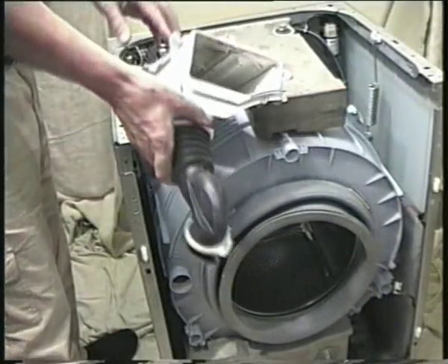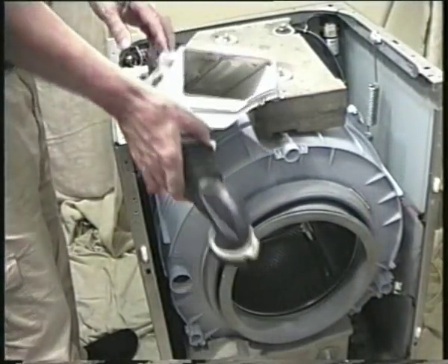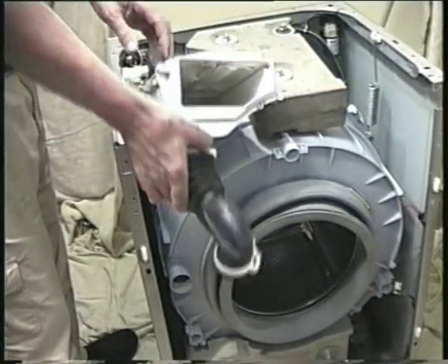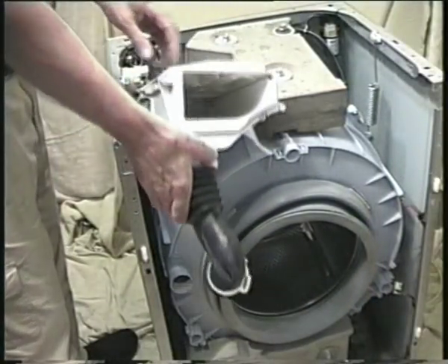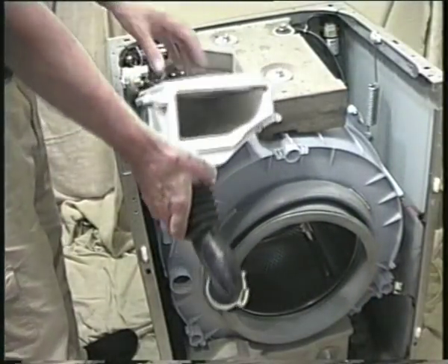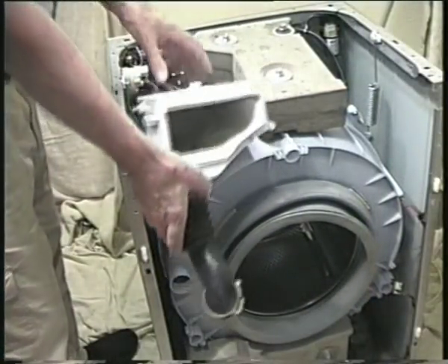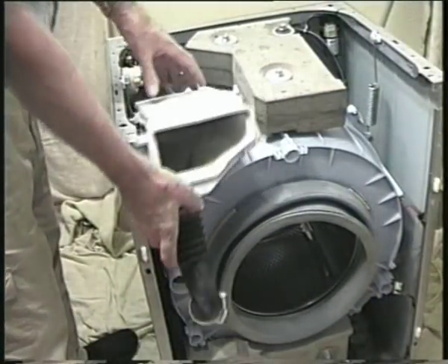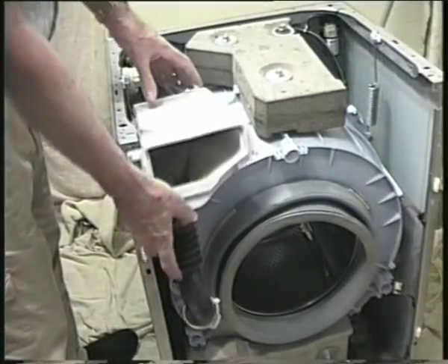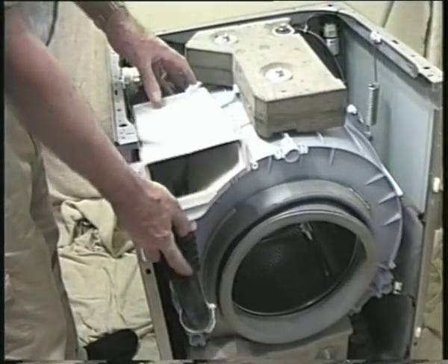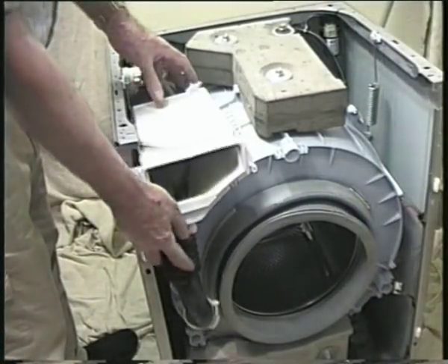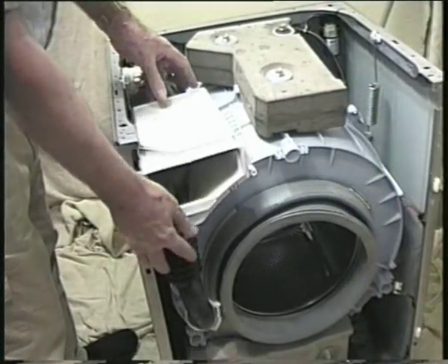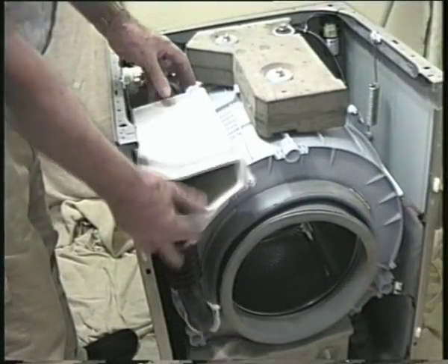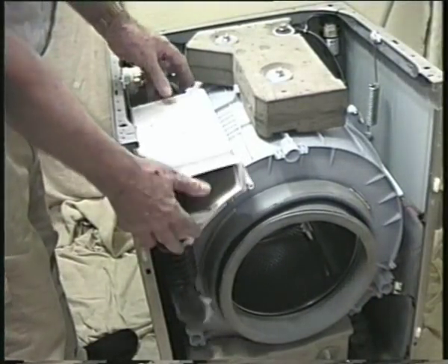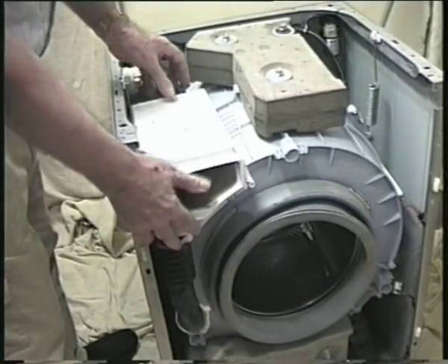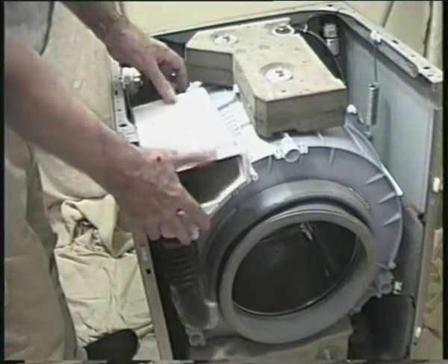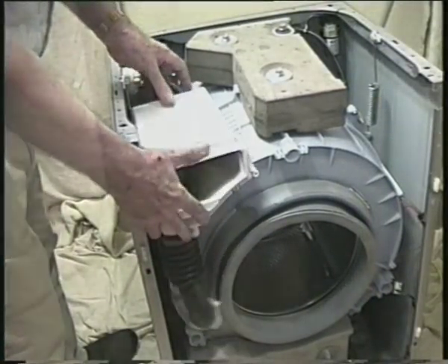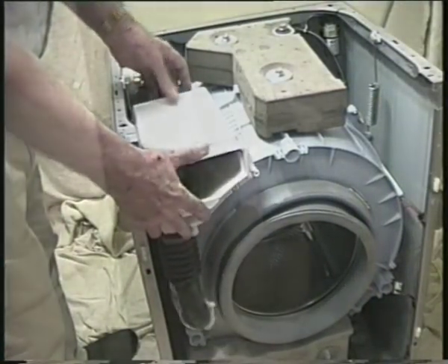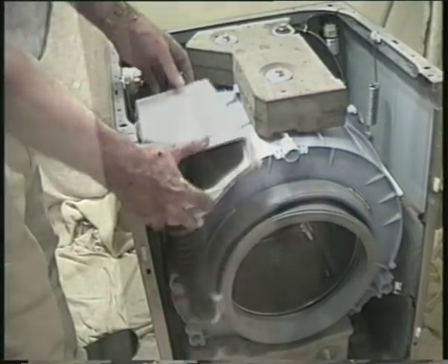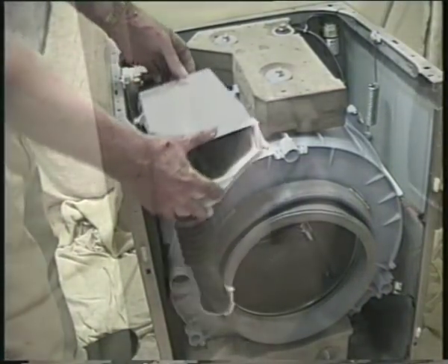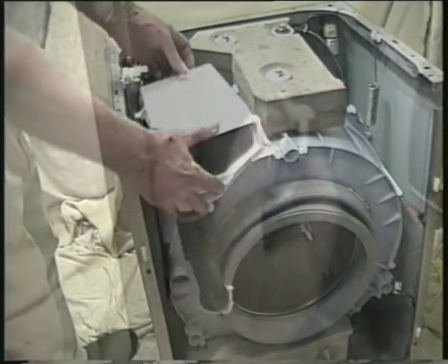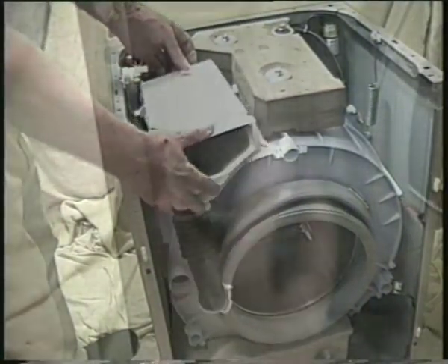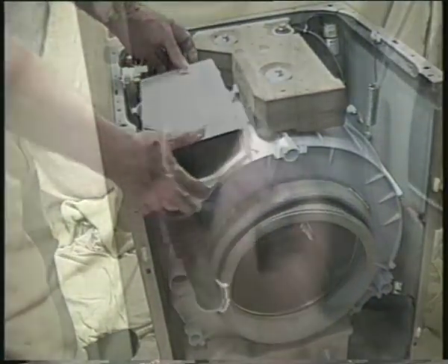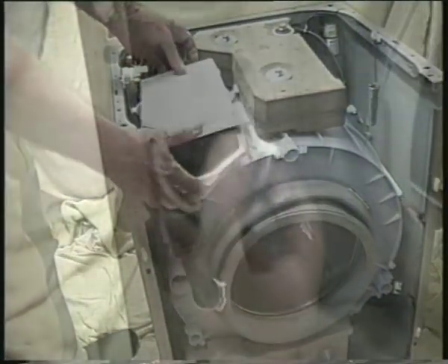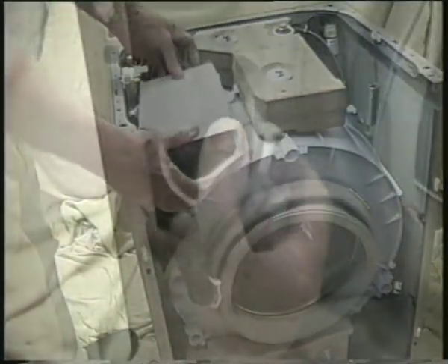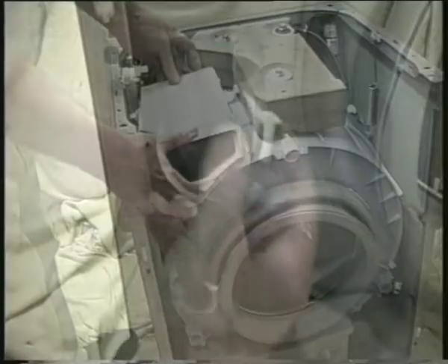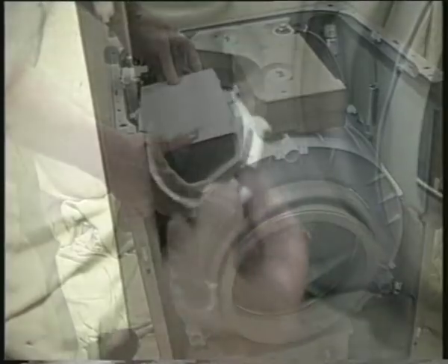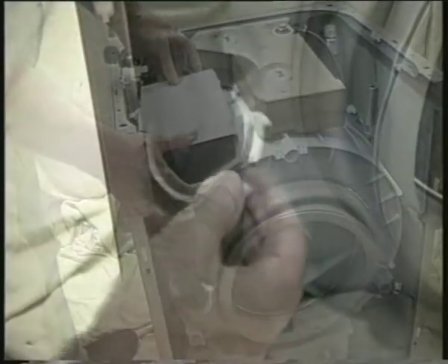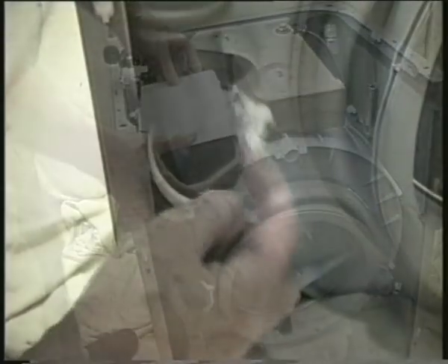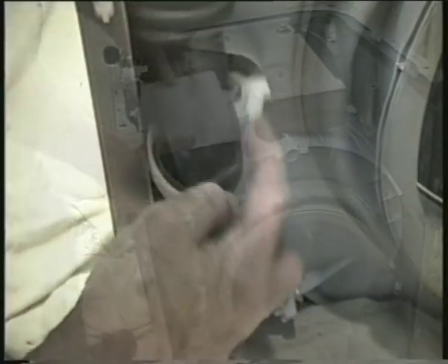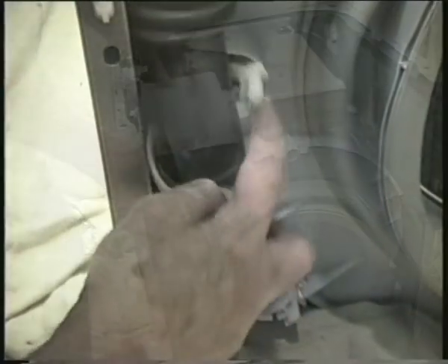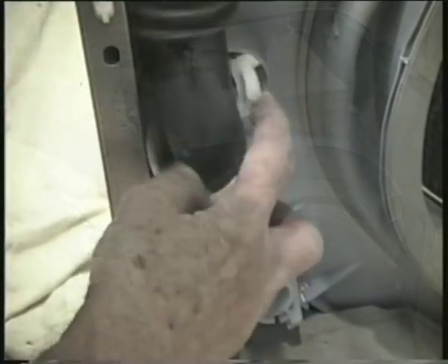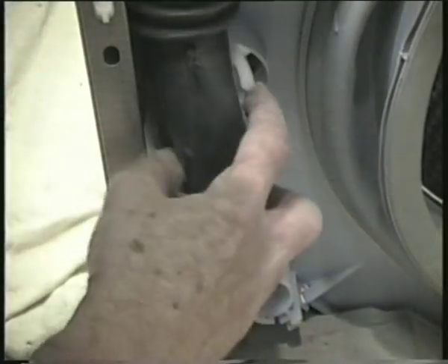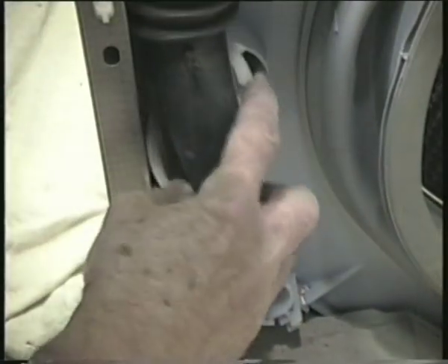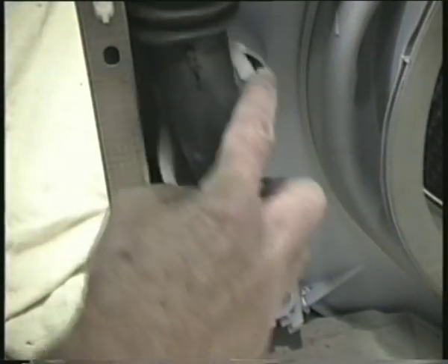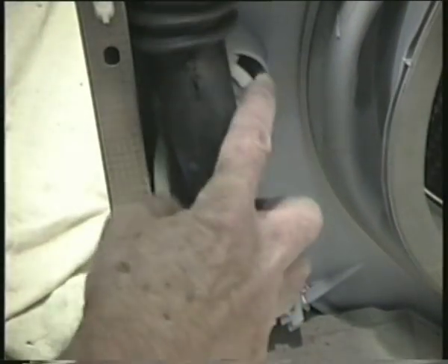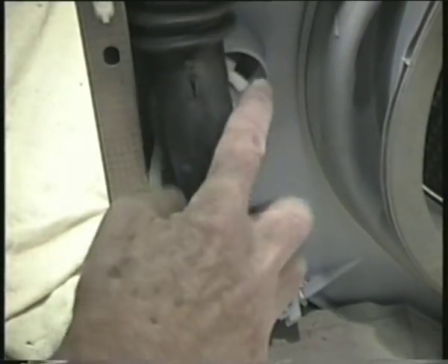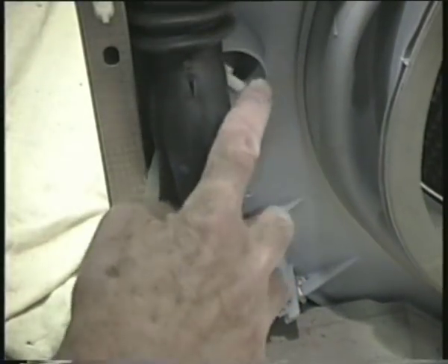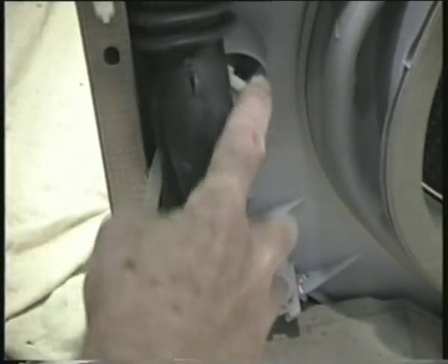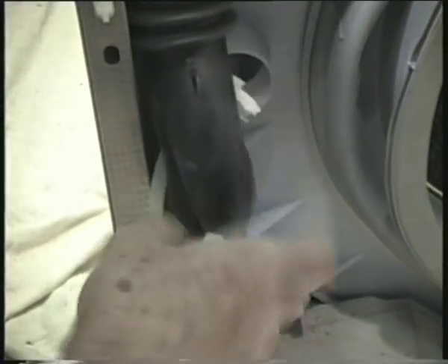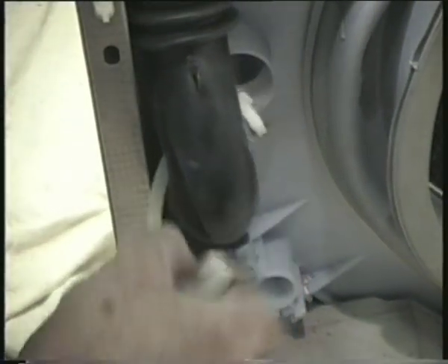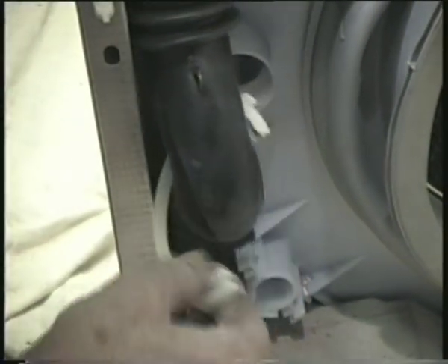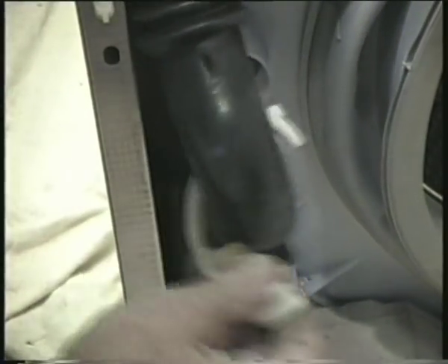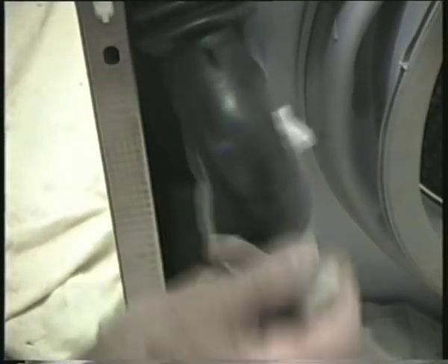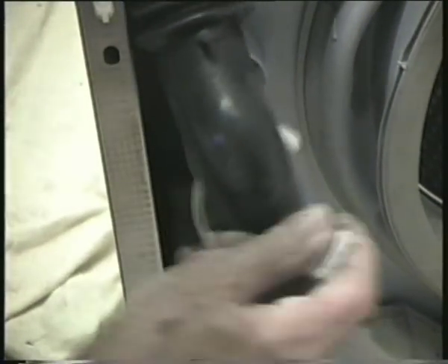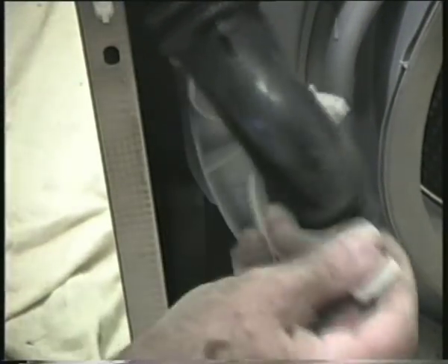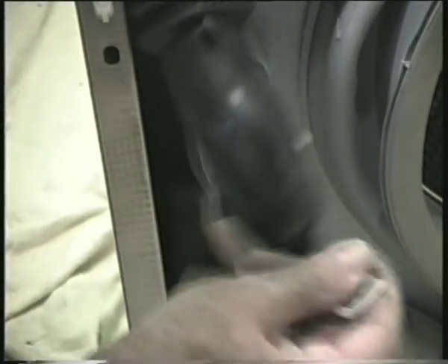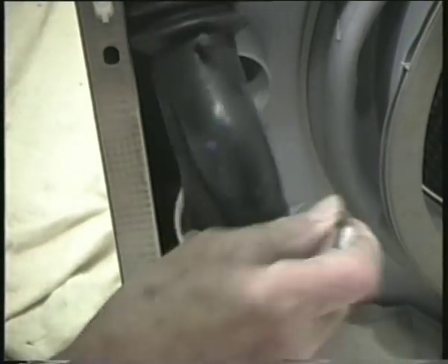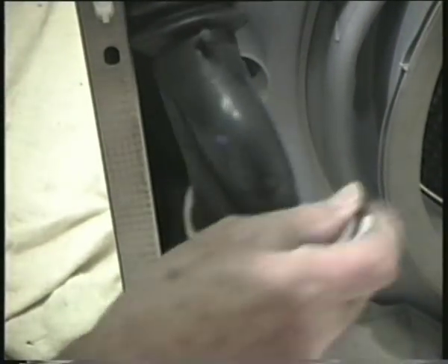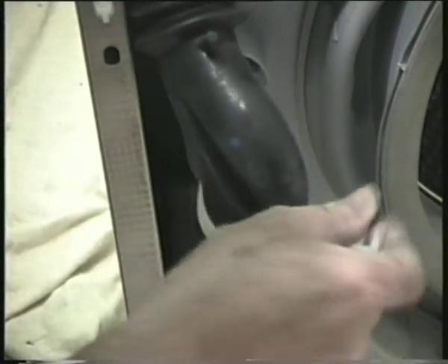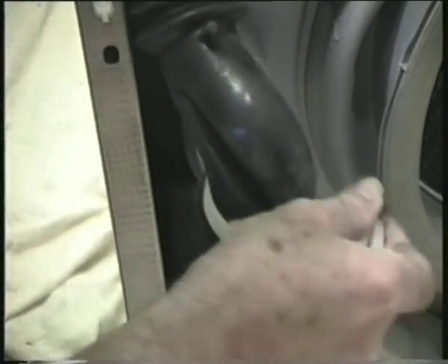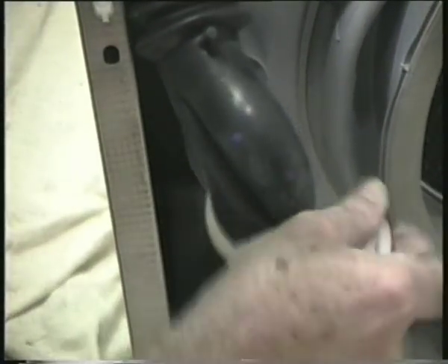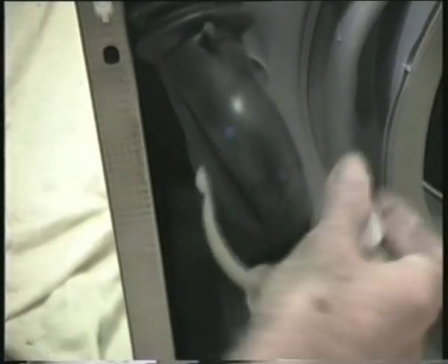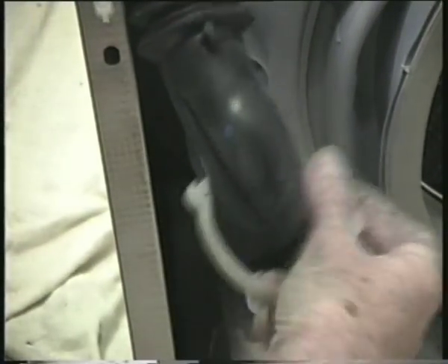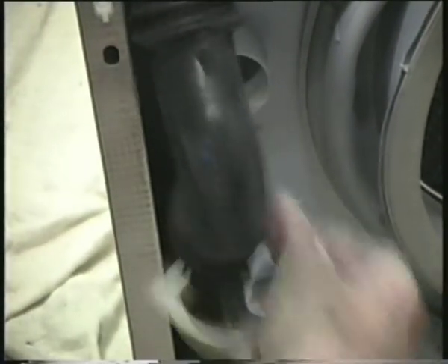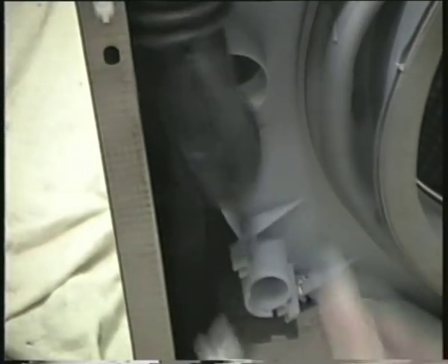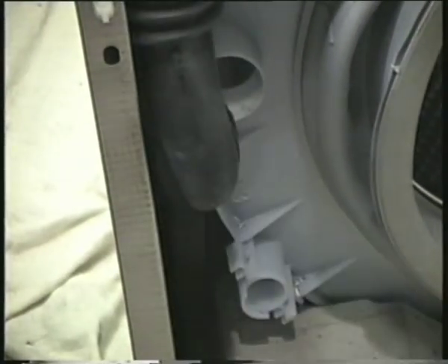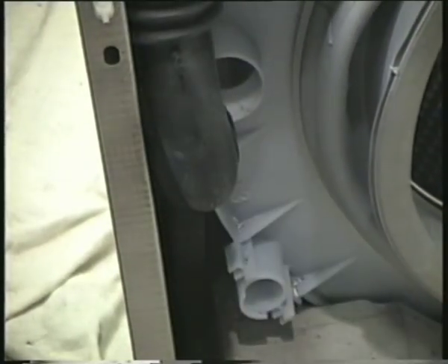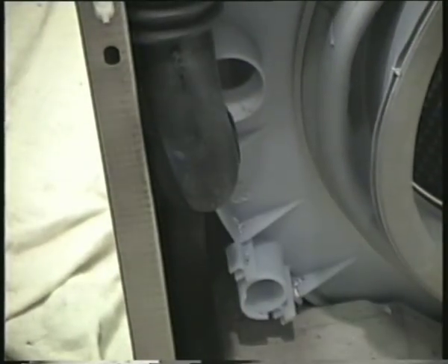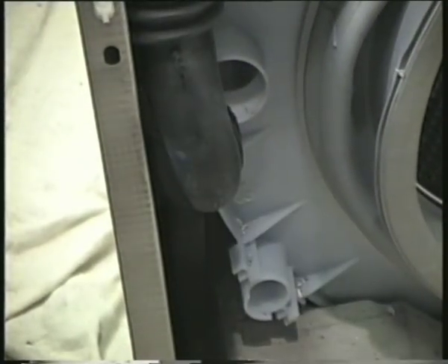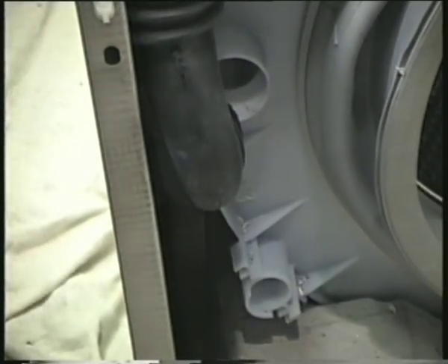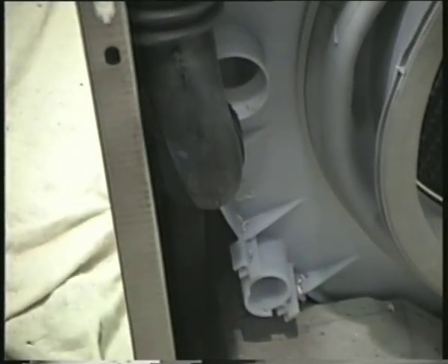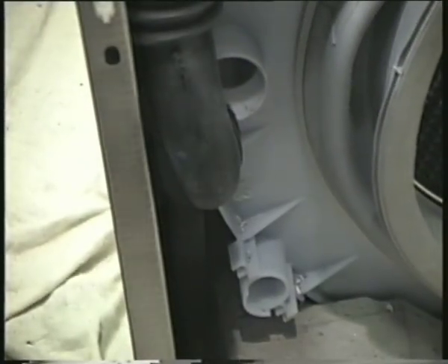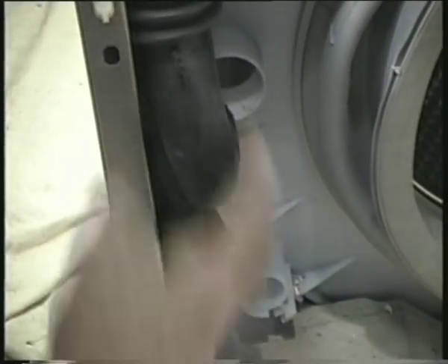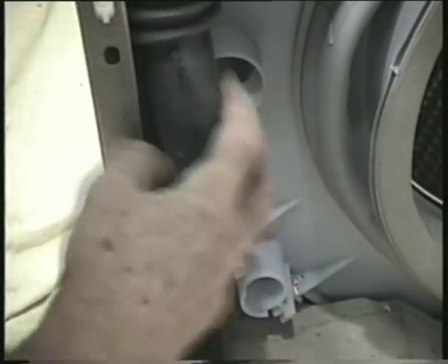Fold the dispenser over and attach the drum inlet hose onto the container. Refit the retaining band and tighten it.